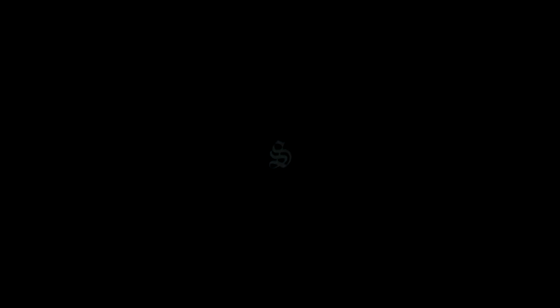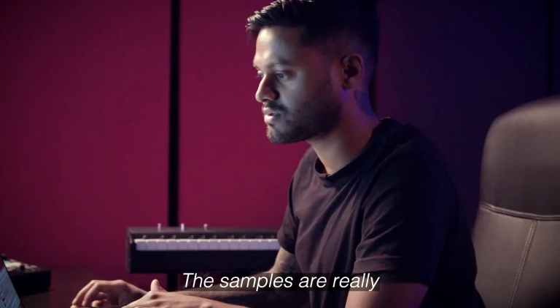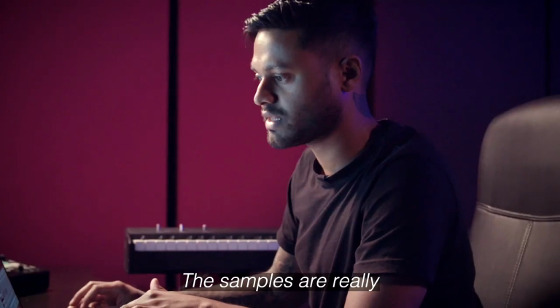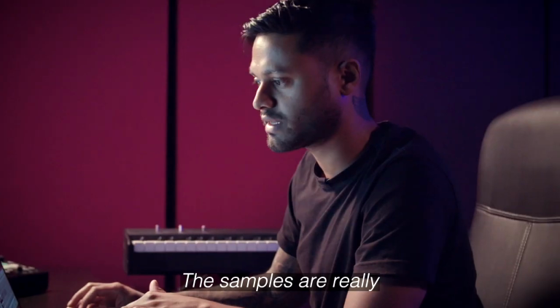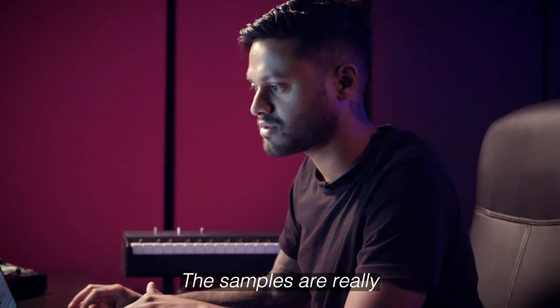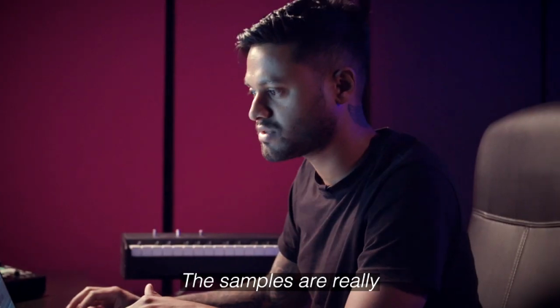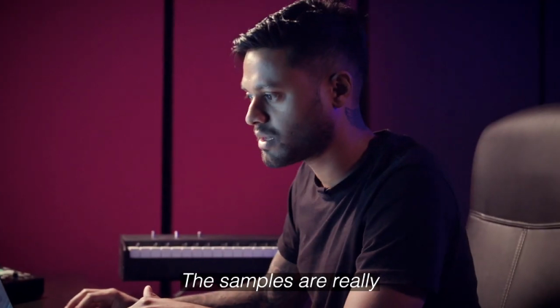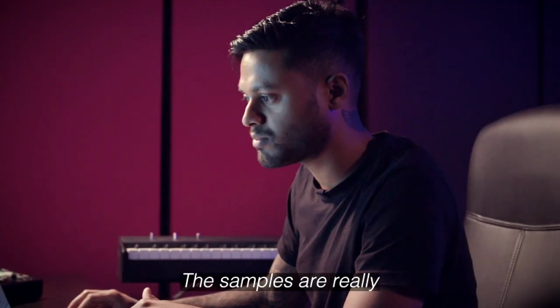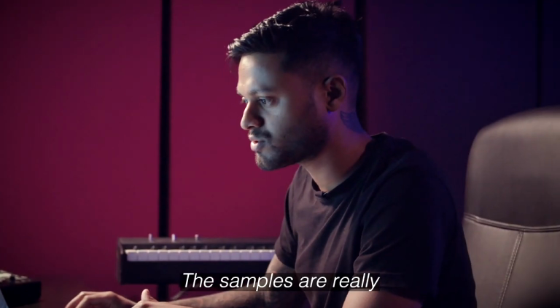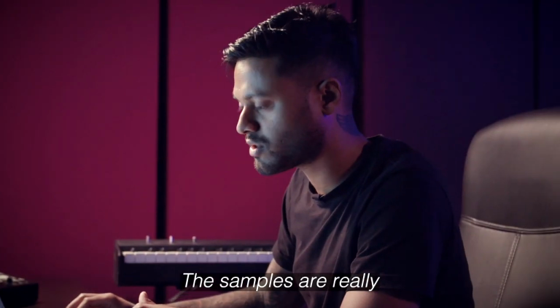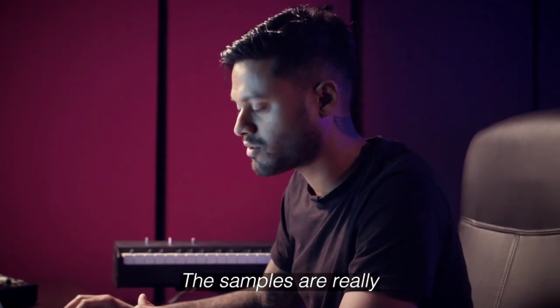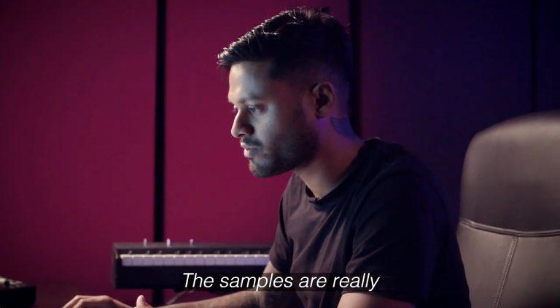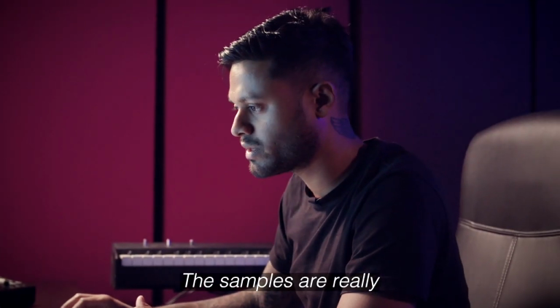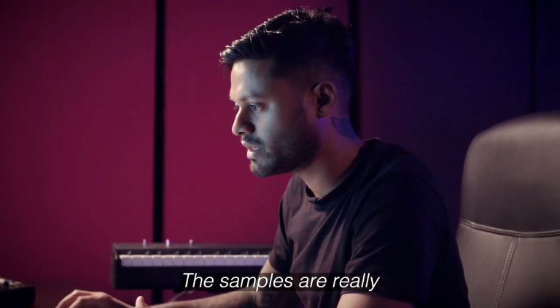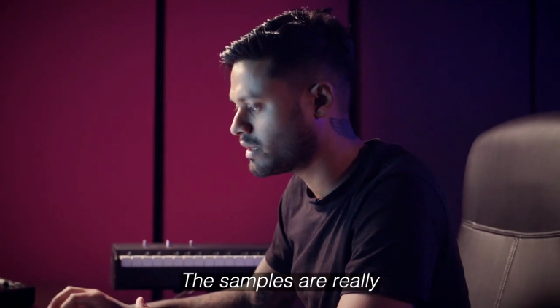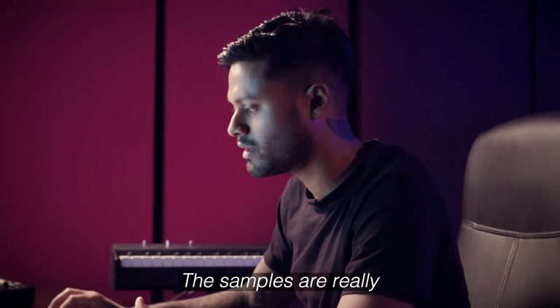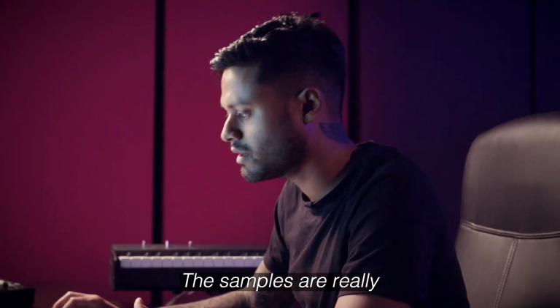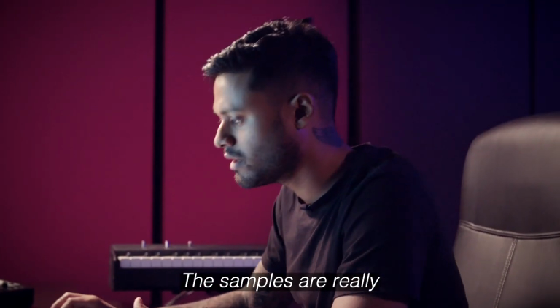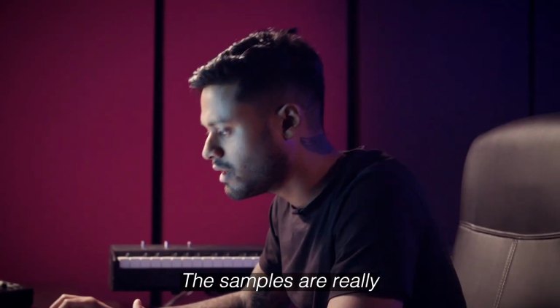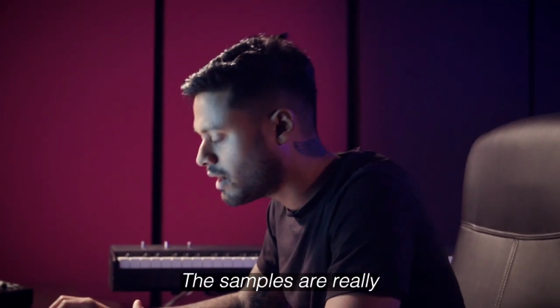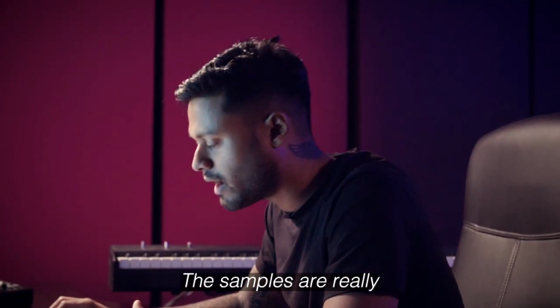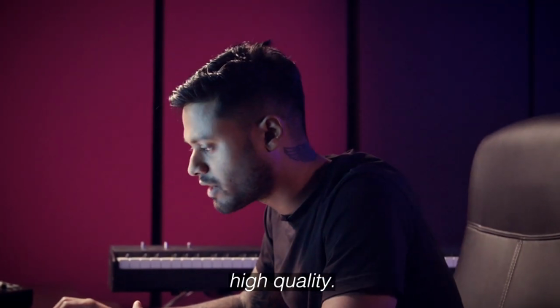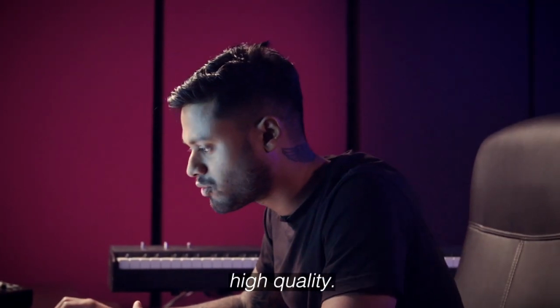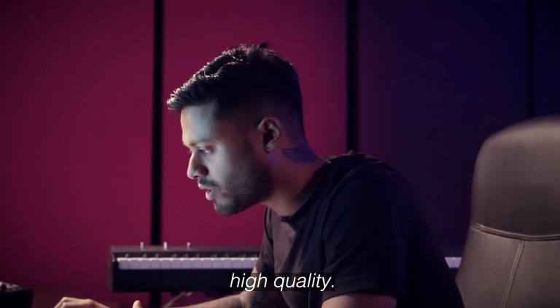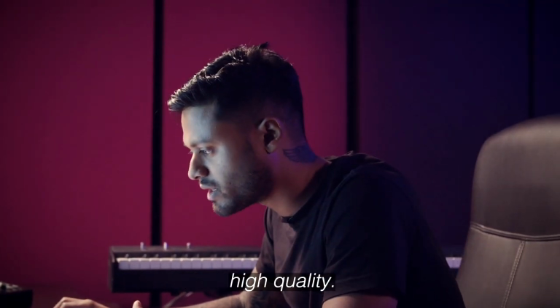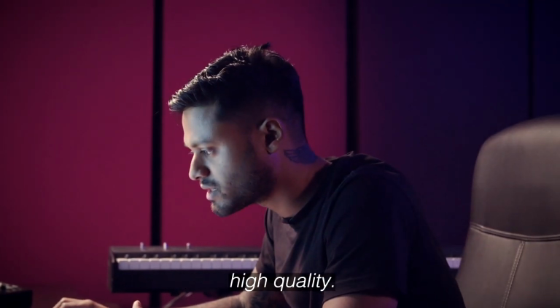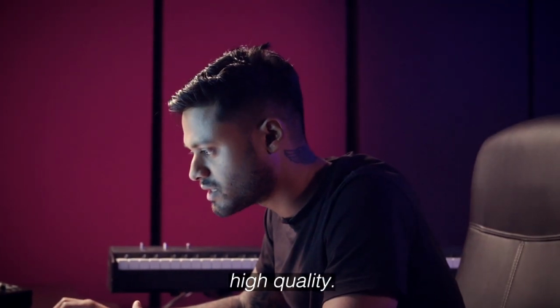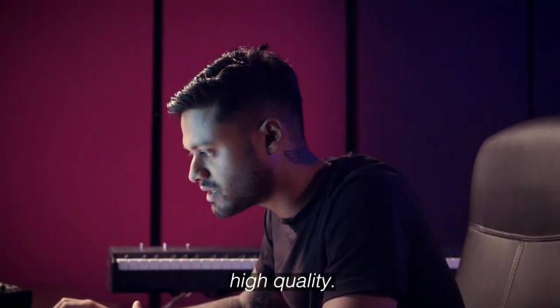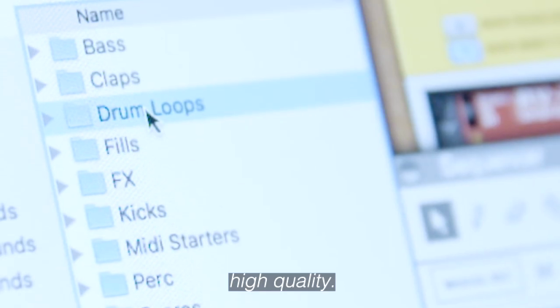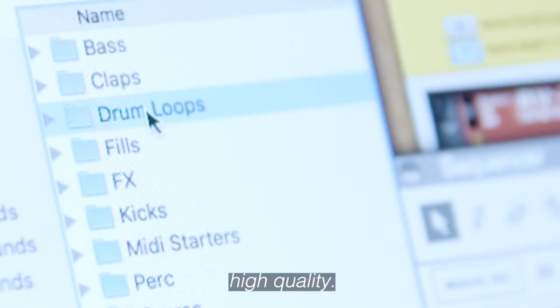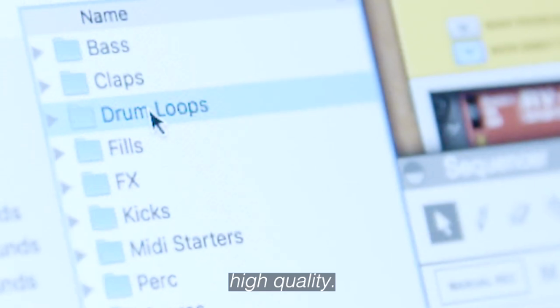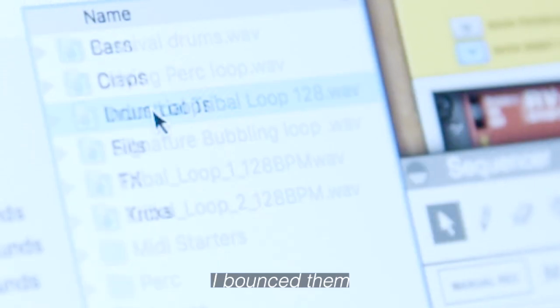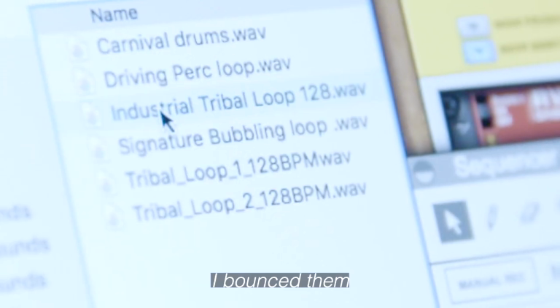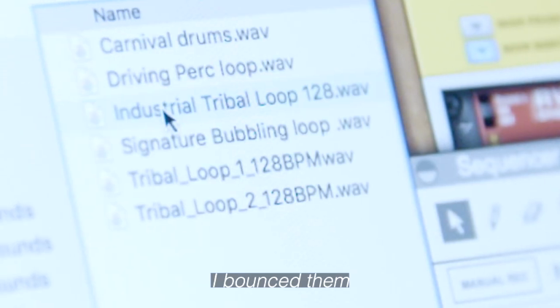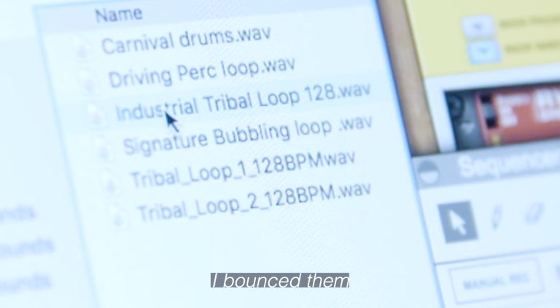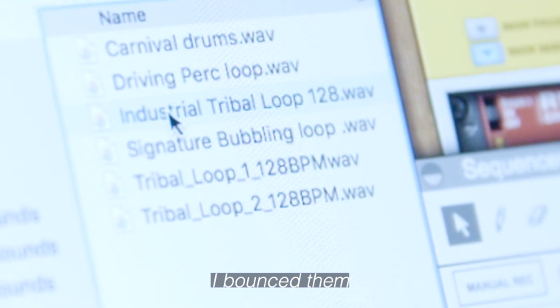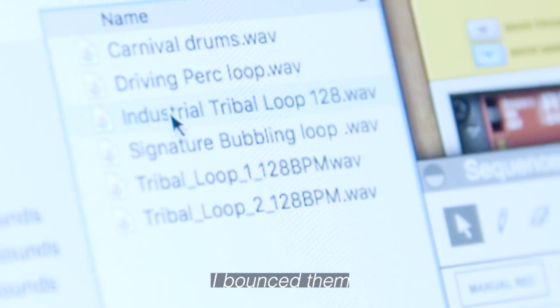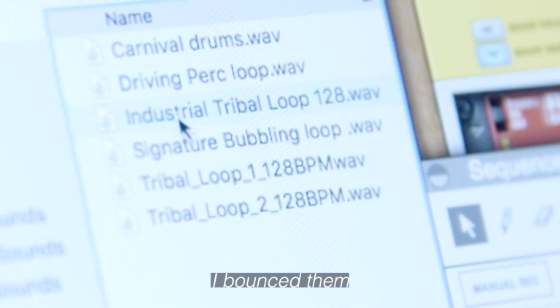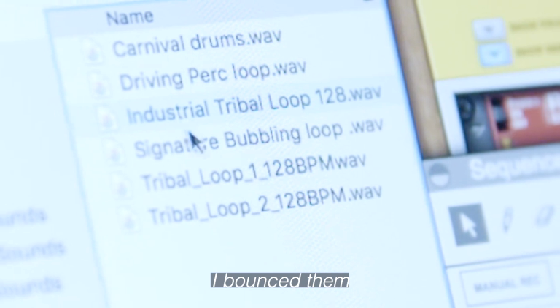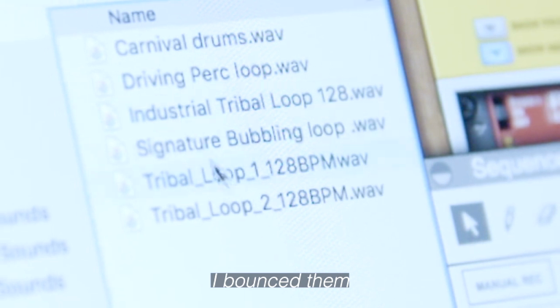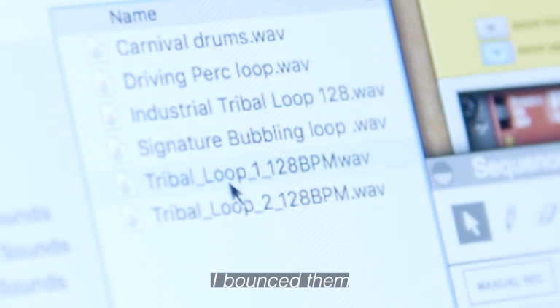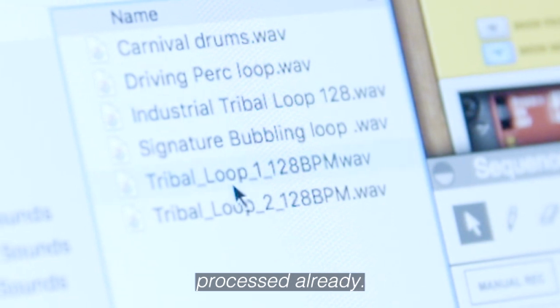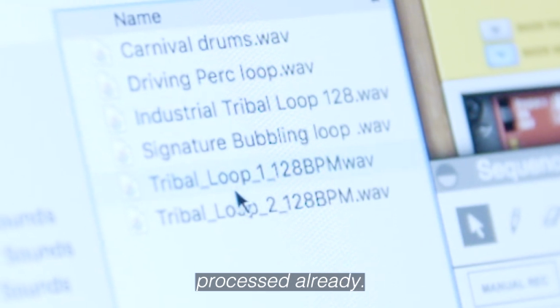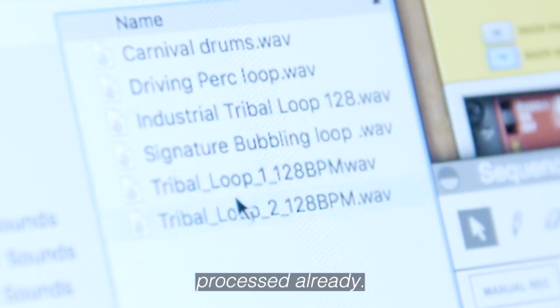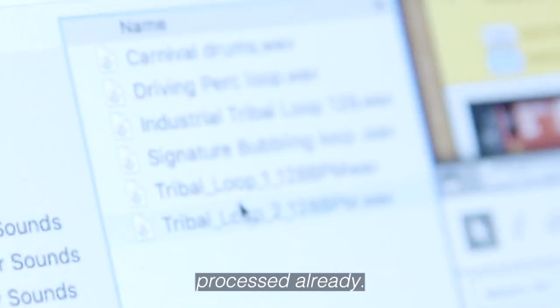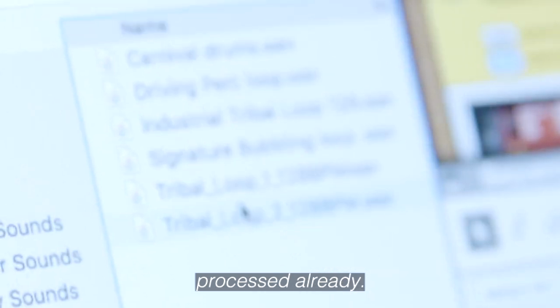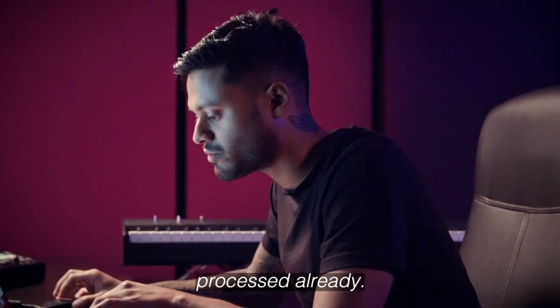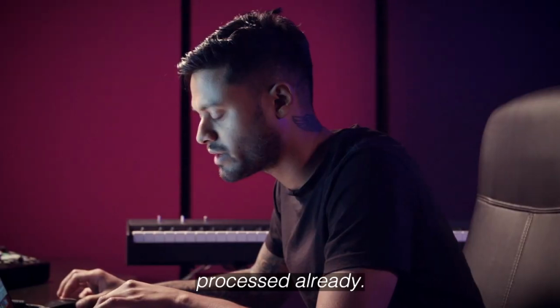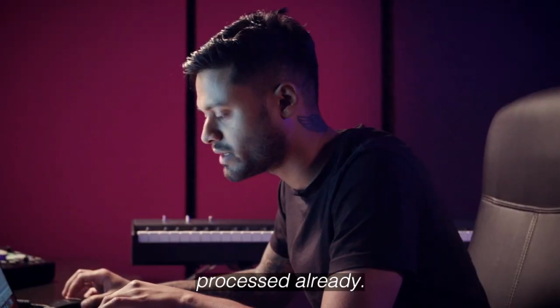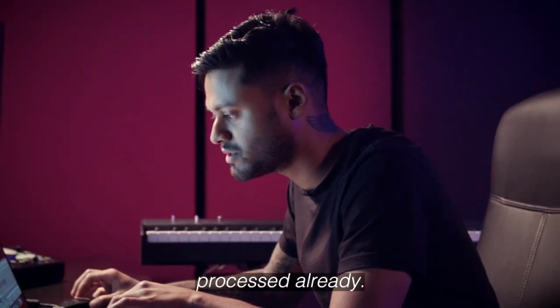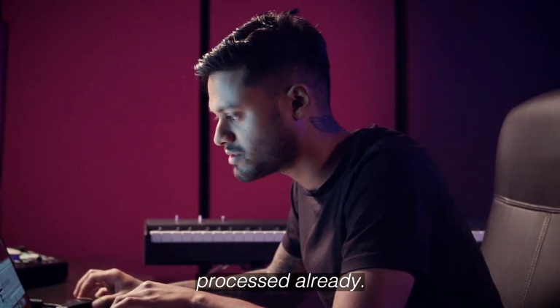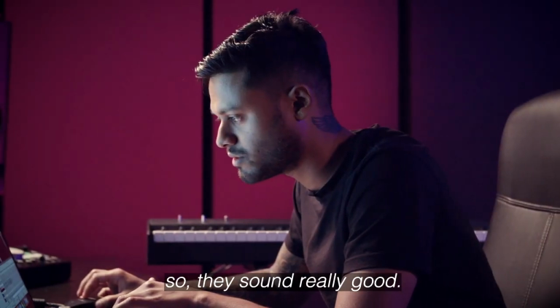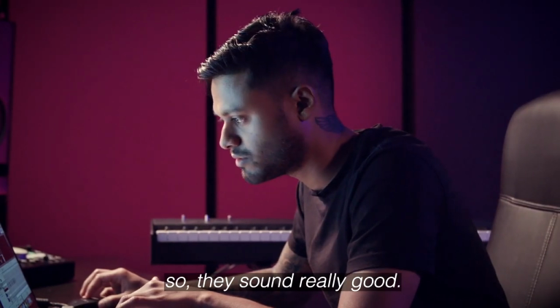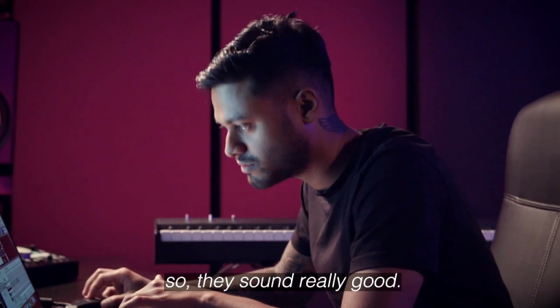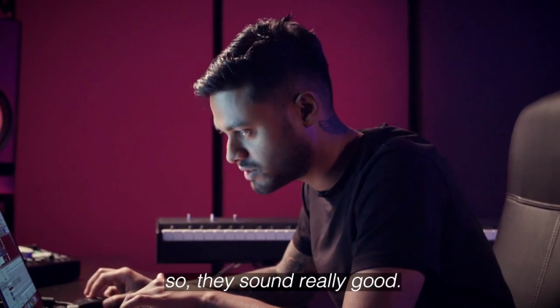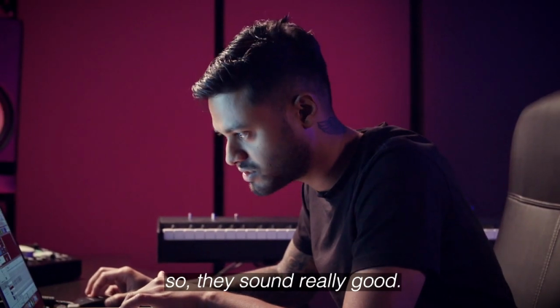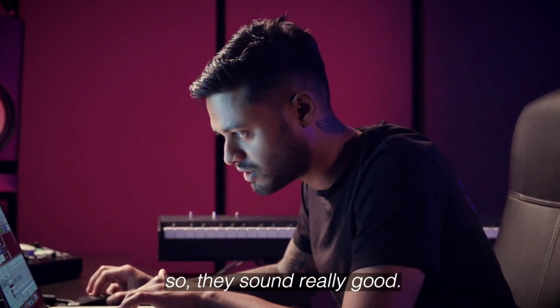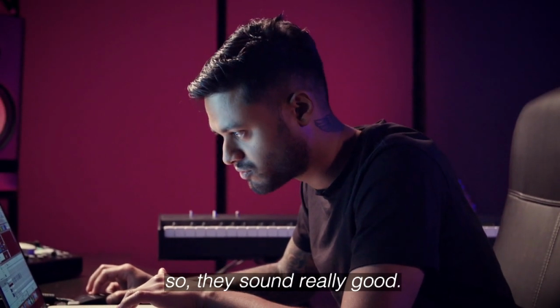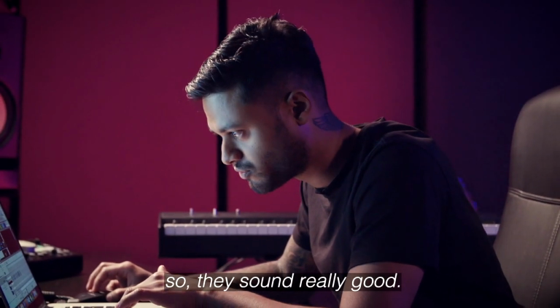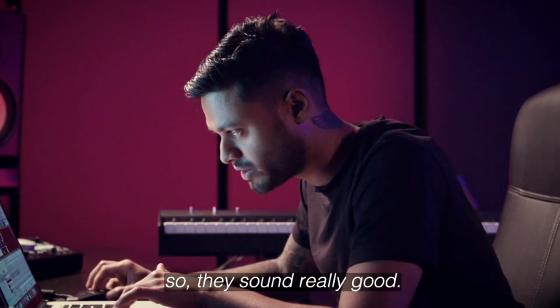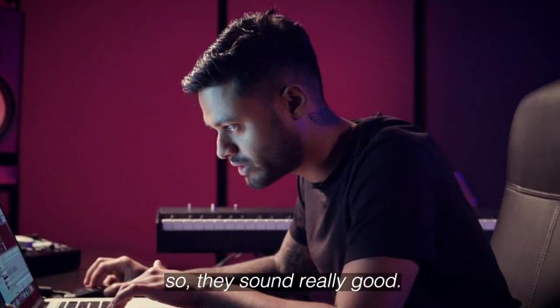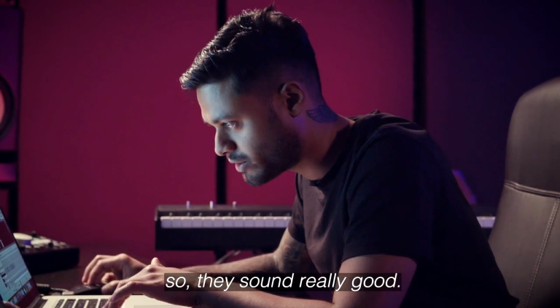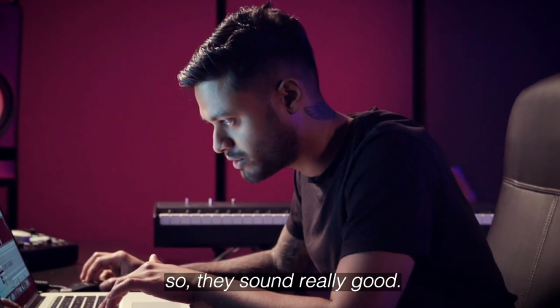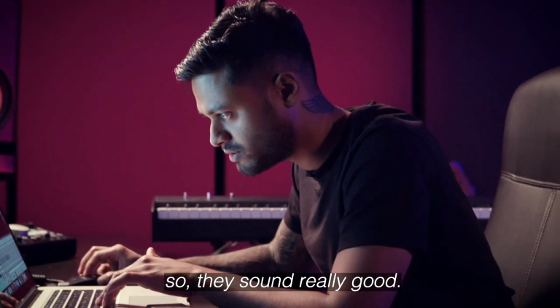The samples are really high quality. I balanced them and processed them already, so they sound really good.